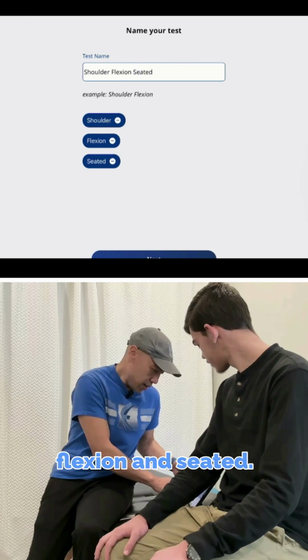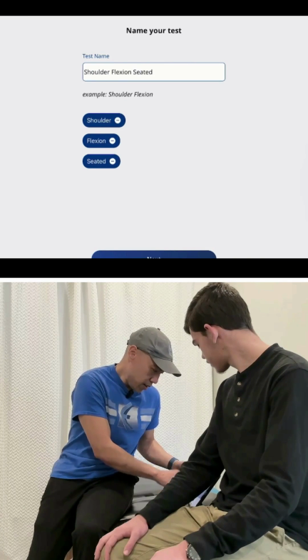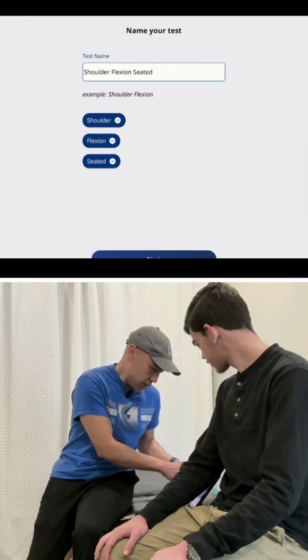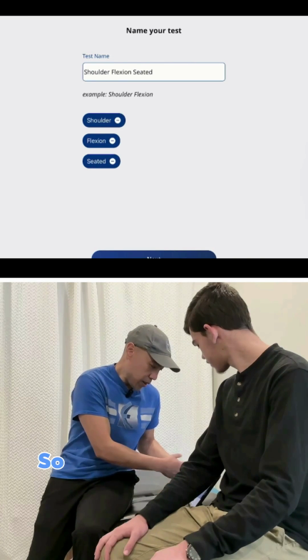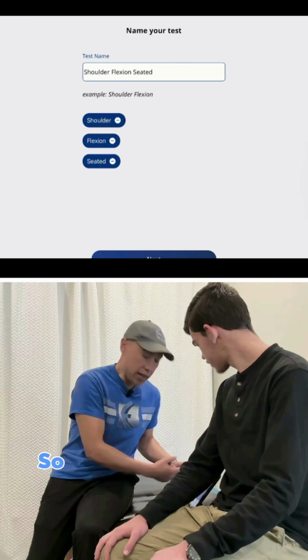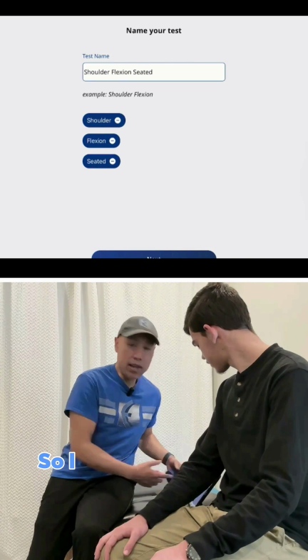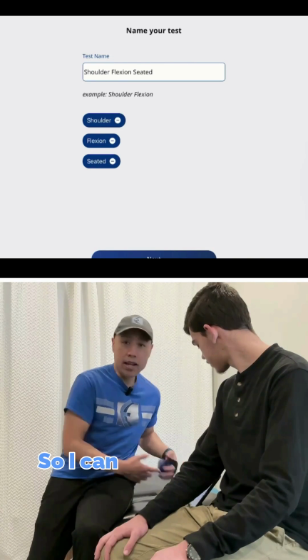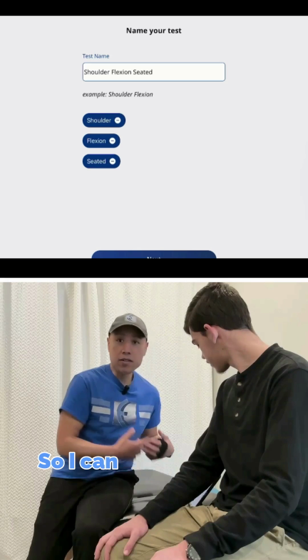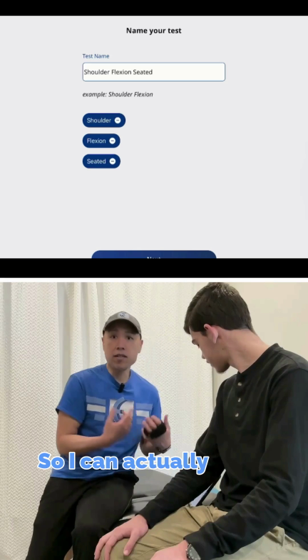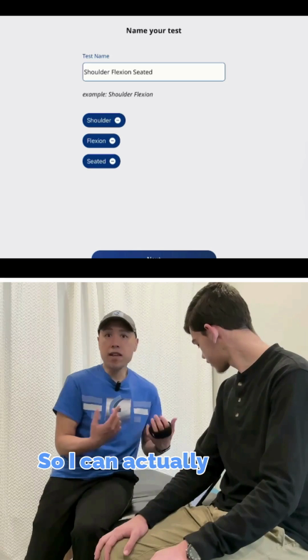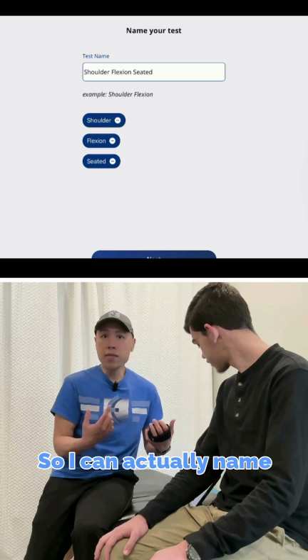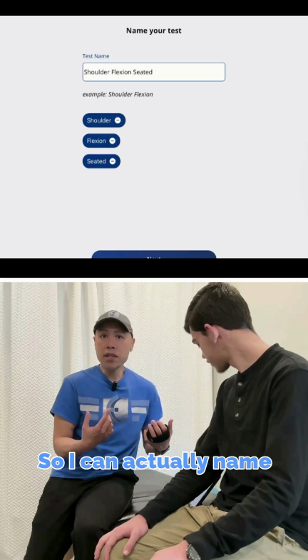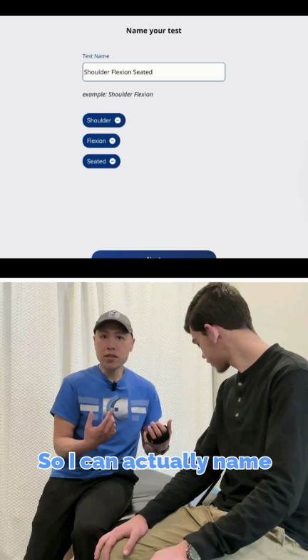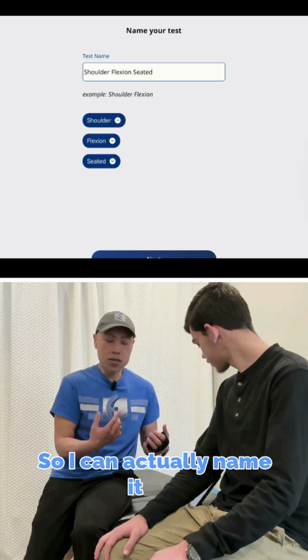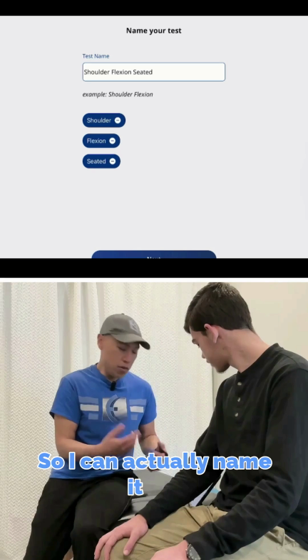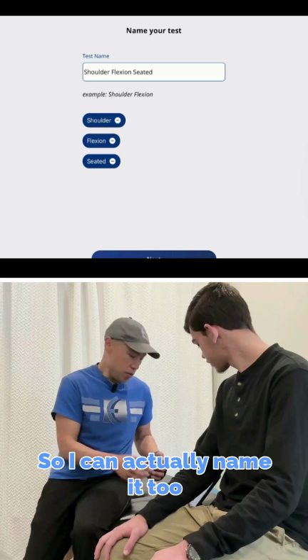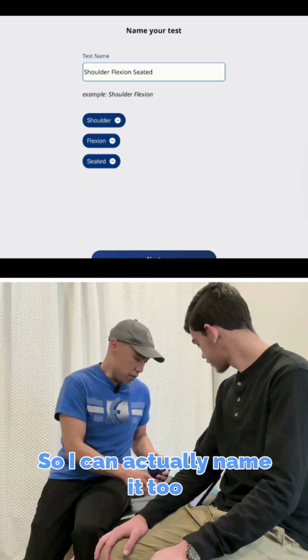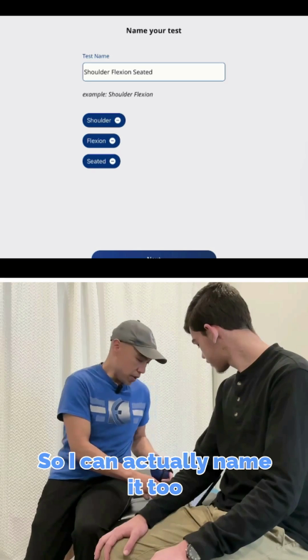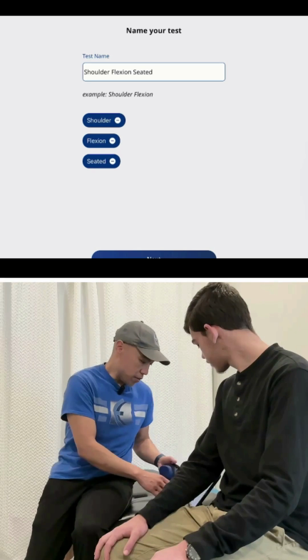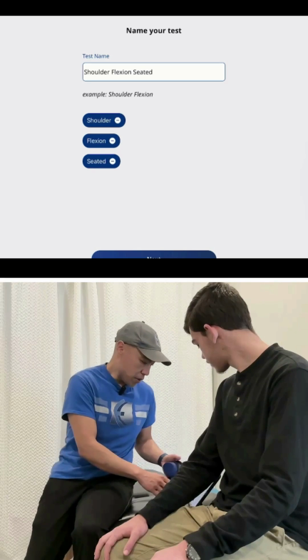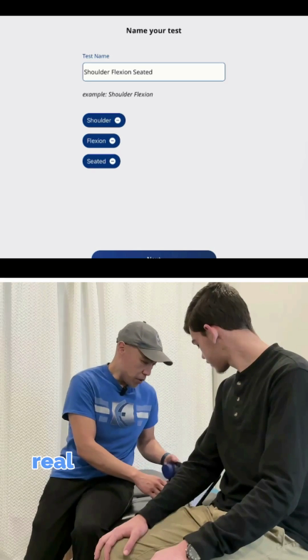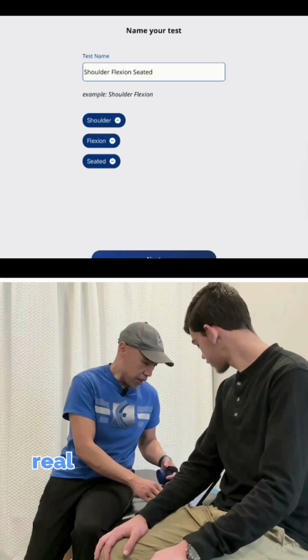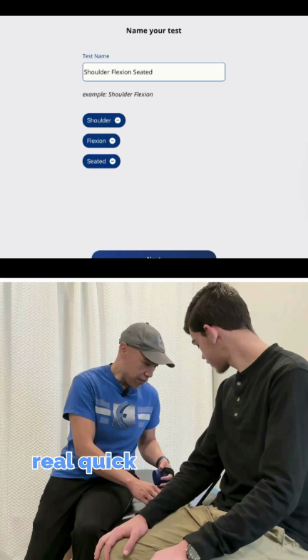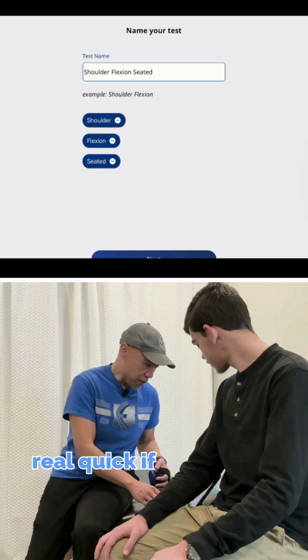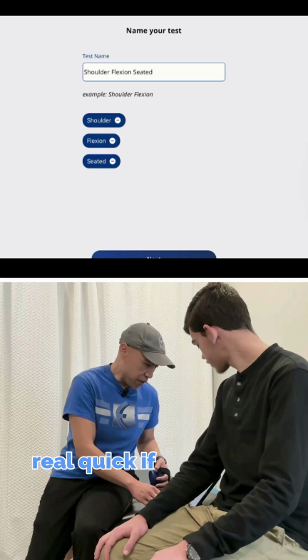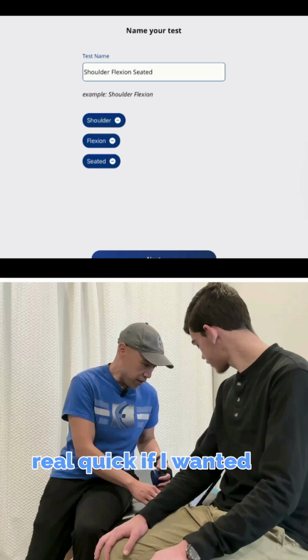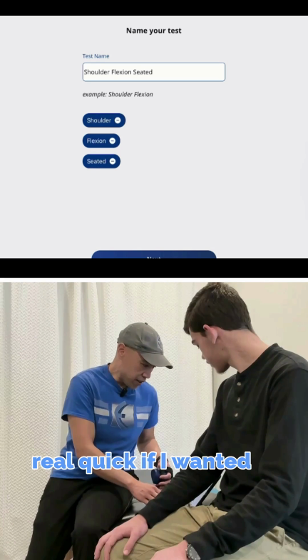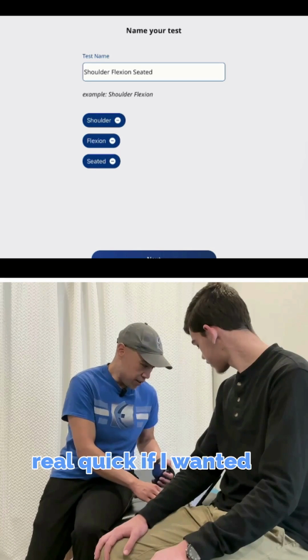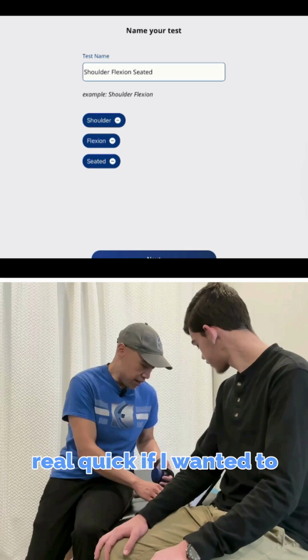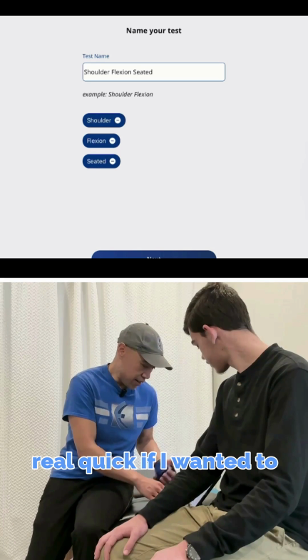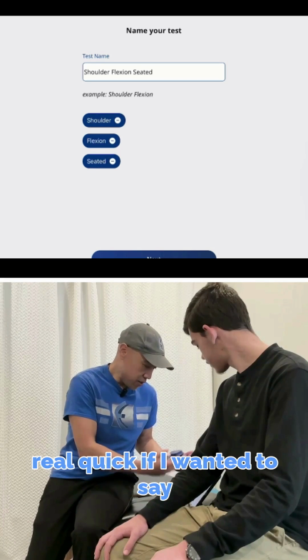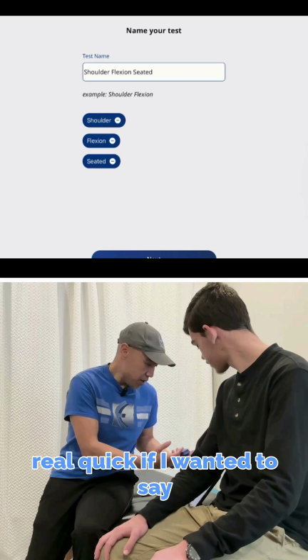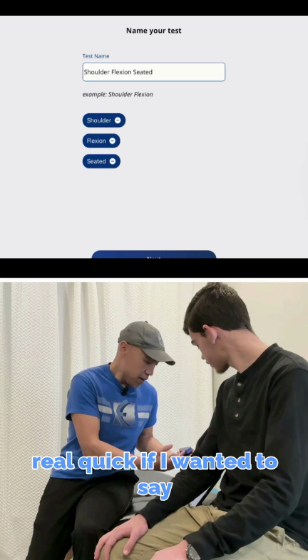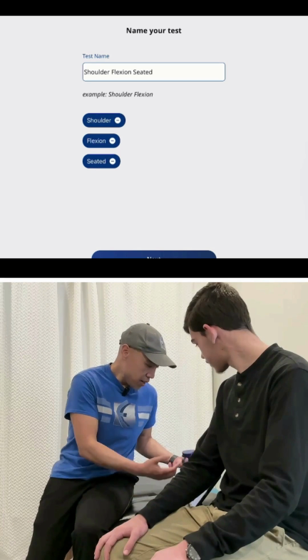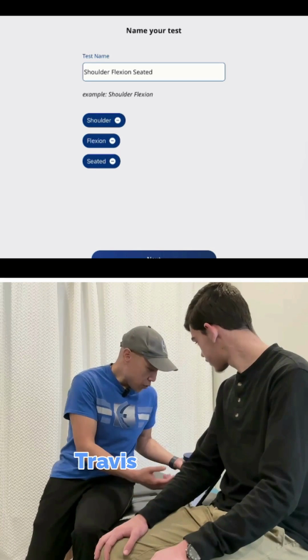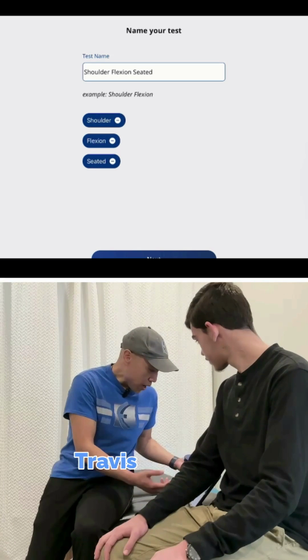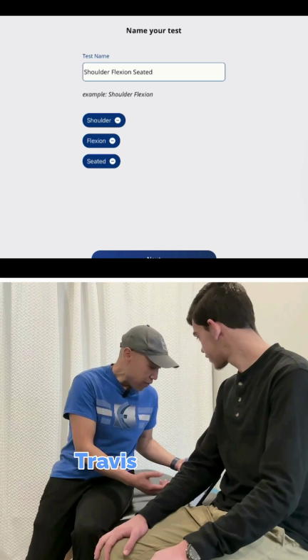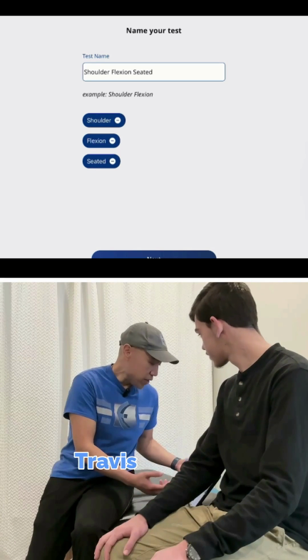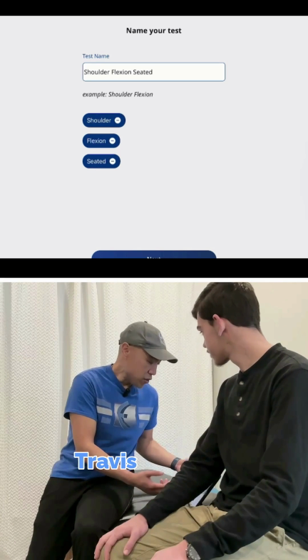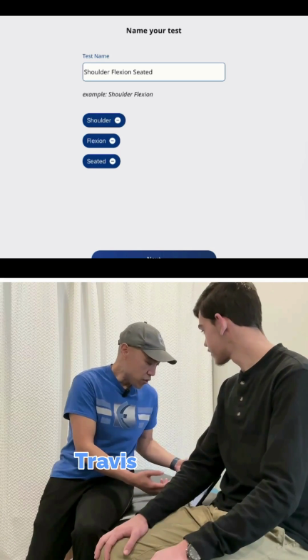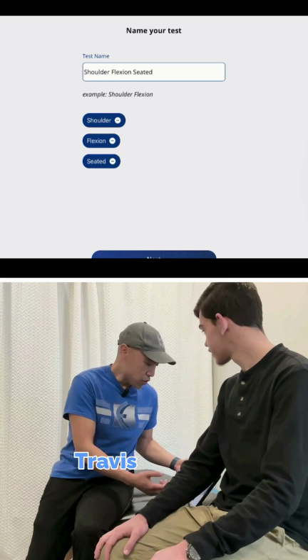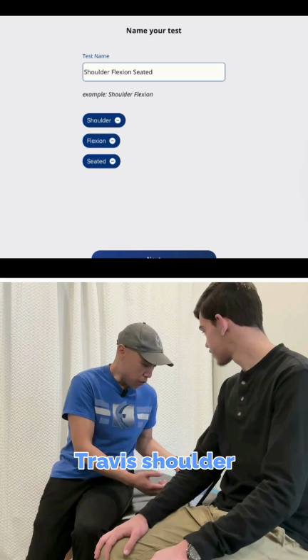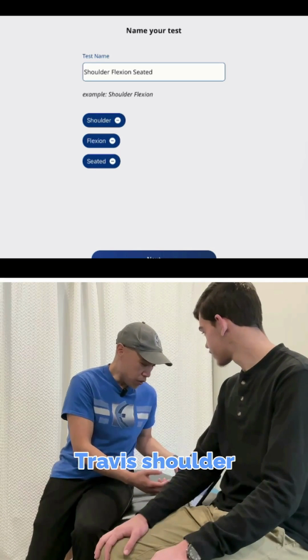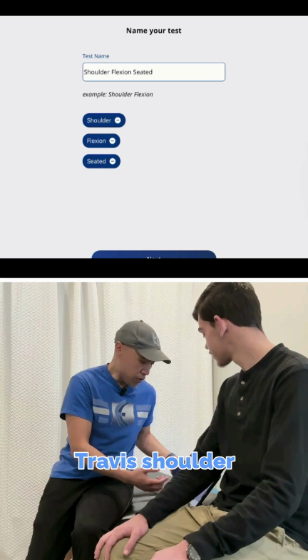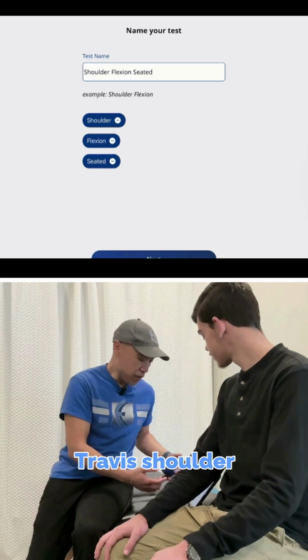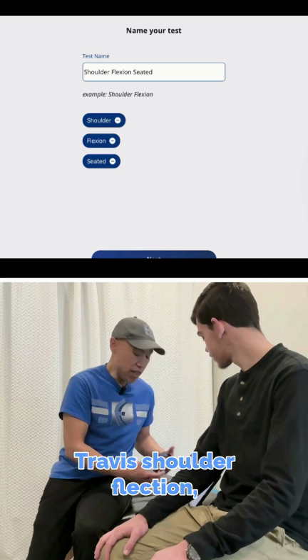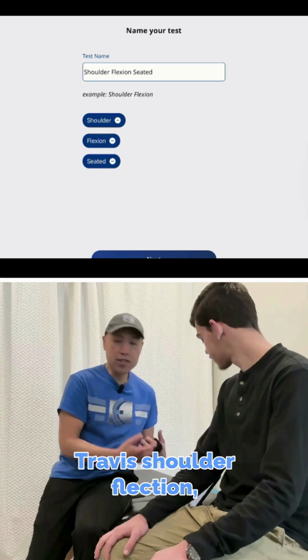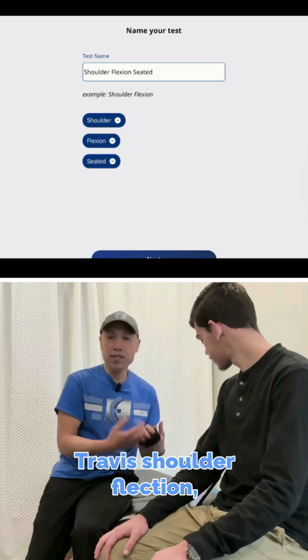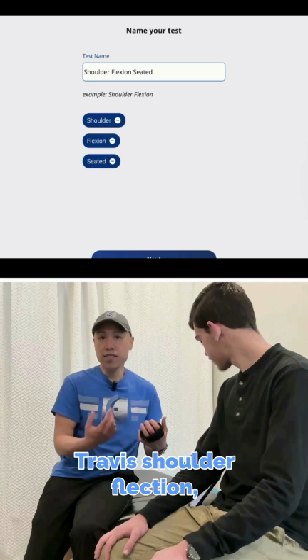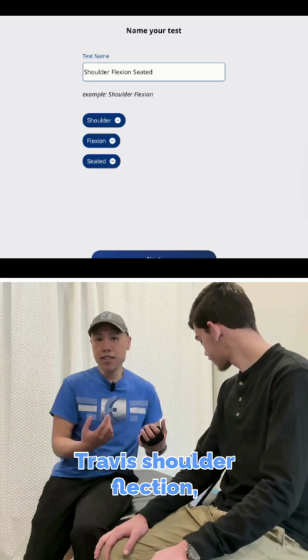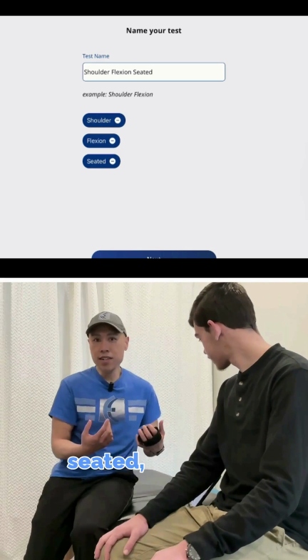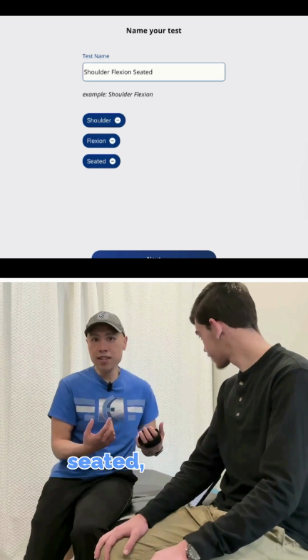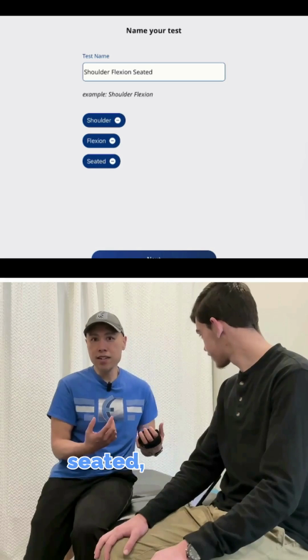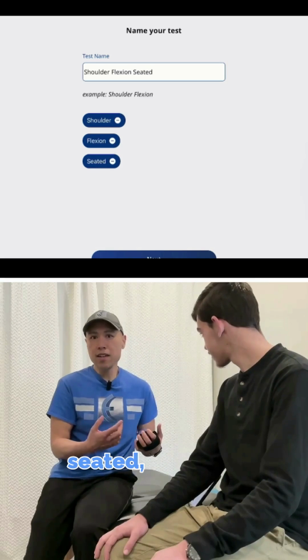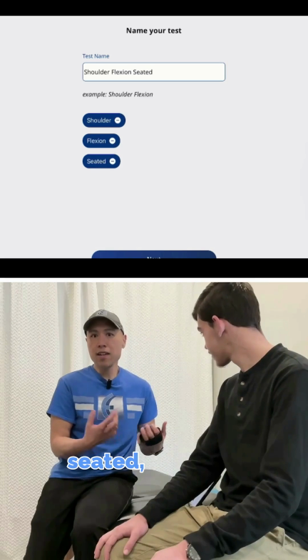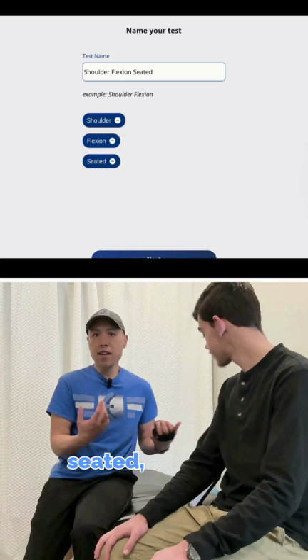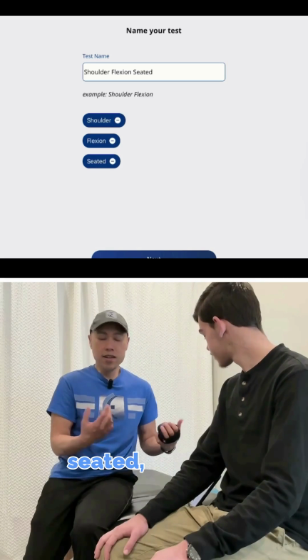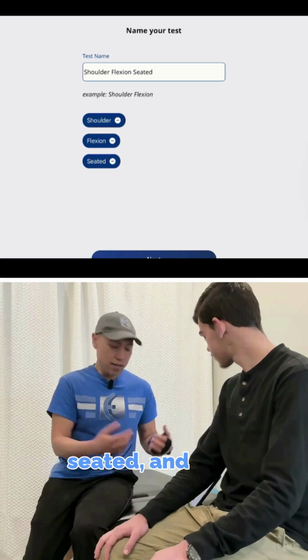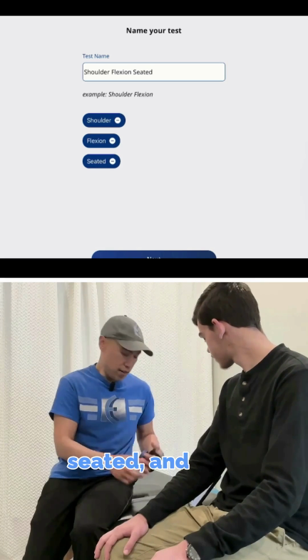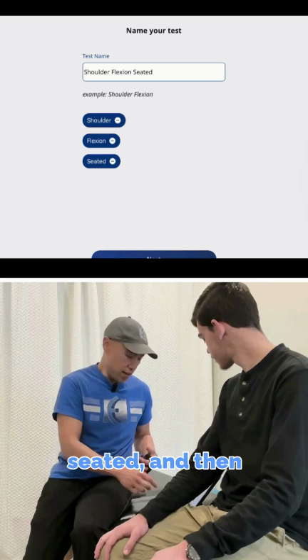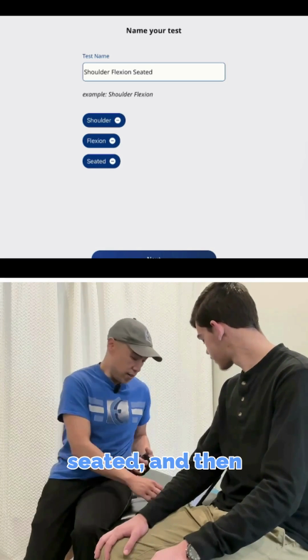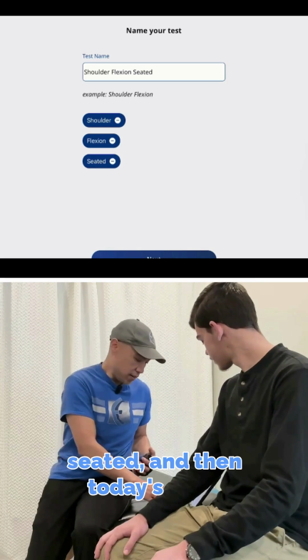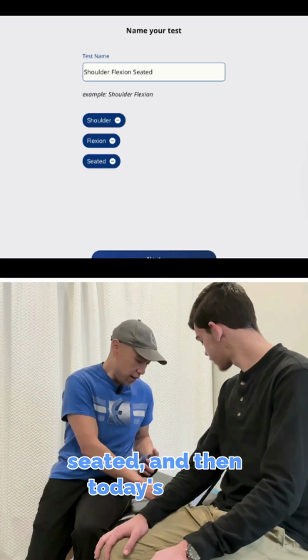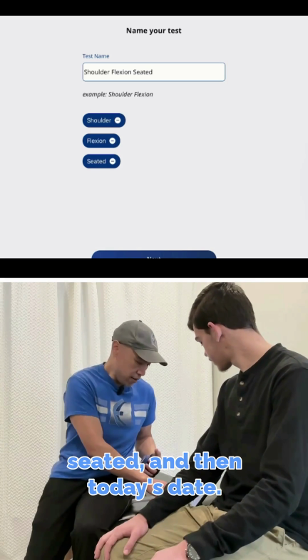So I can actually name it too, real quick — if I wanted to say Travis Shoulder Flexion Seated, and then Today's Date.